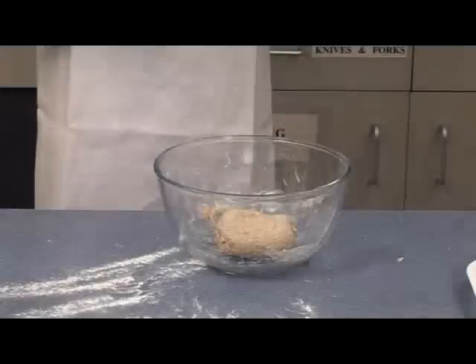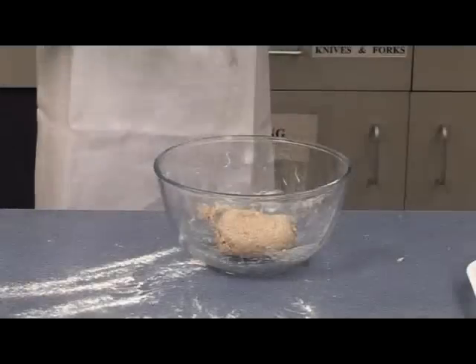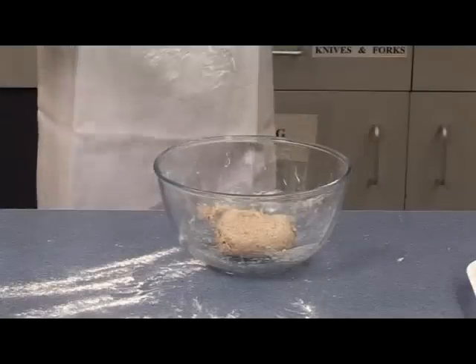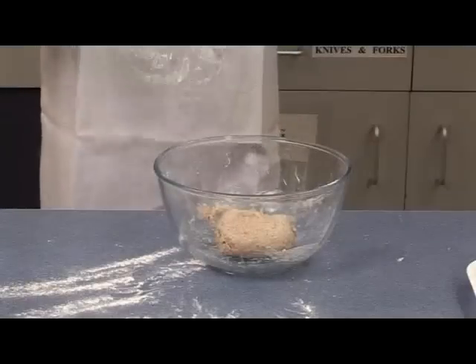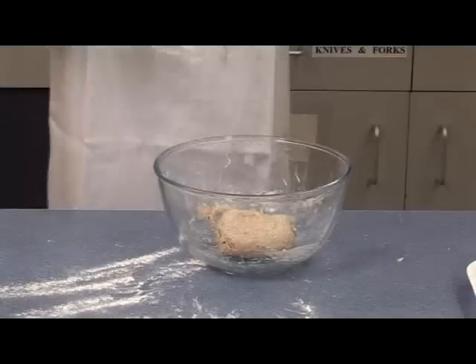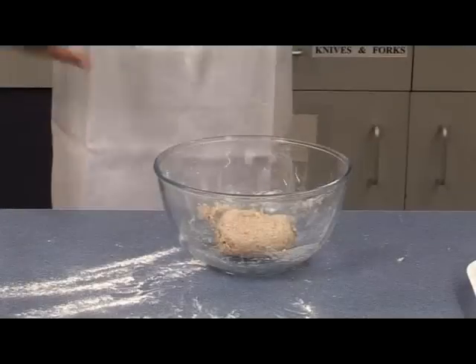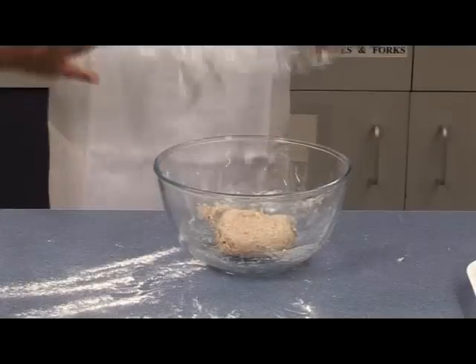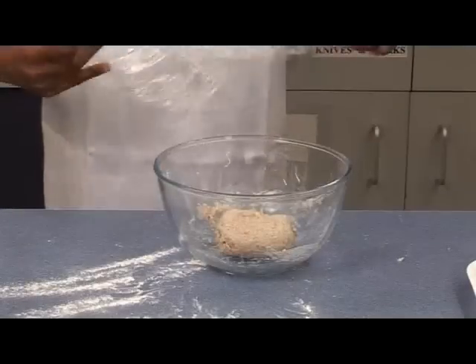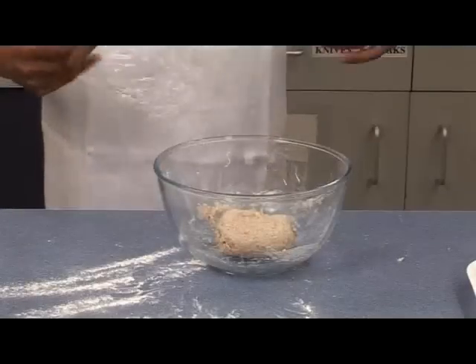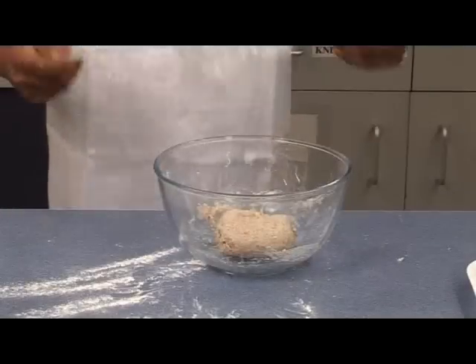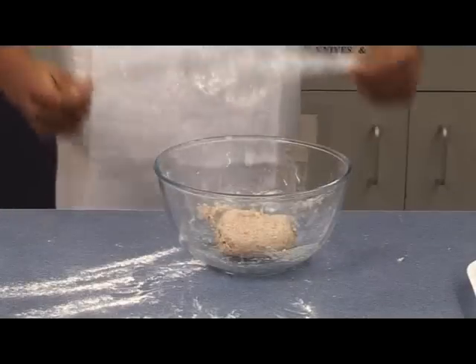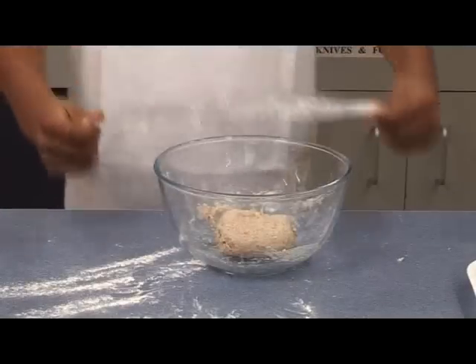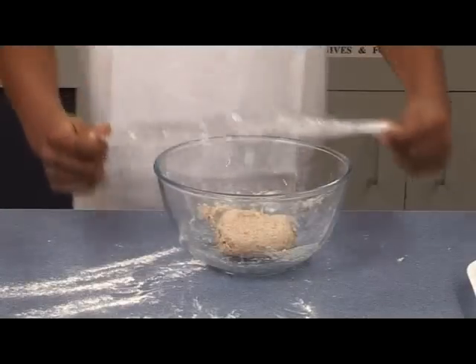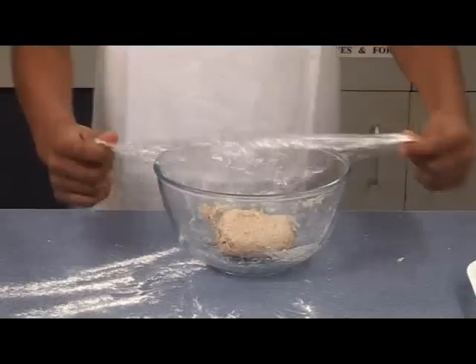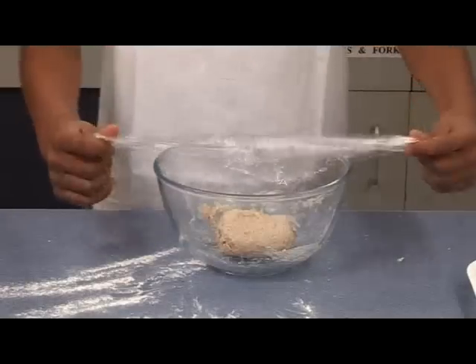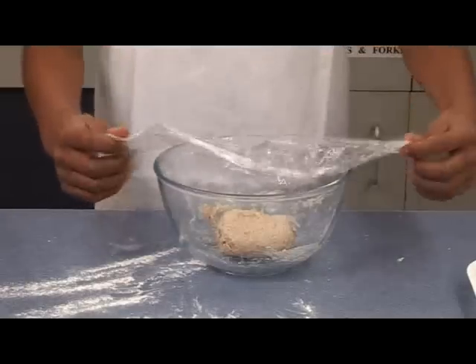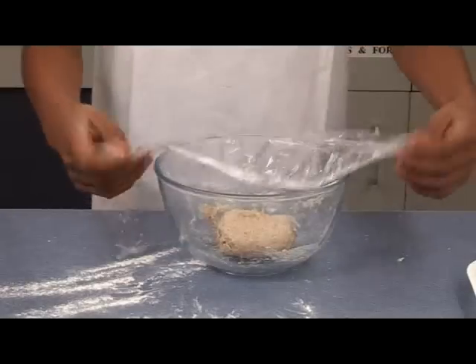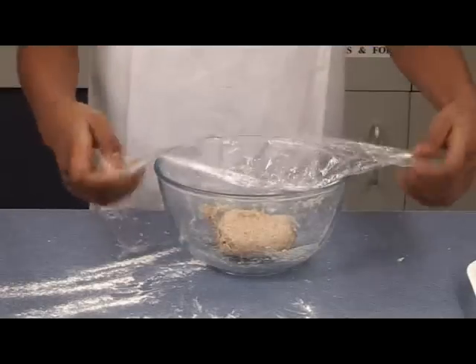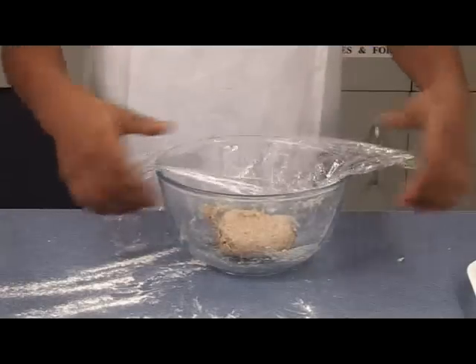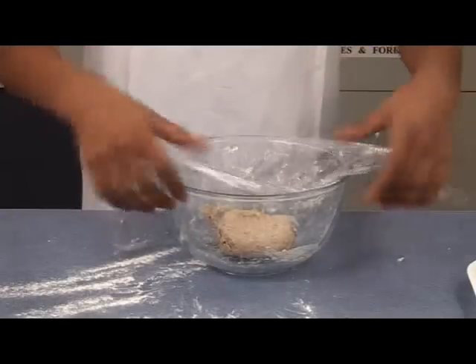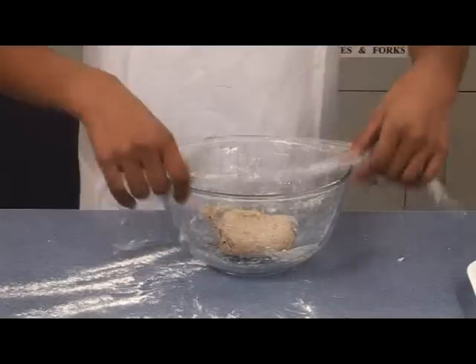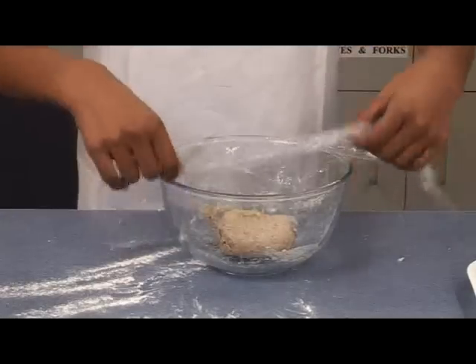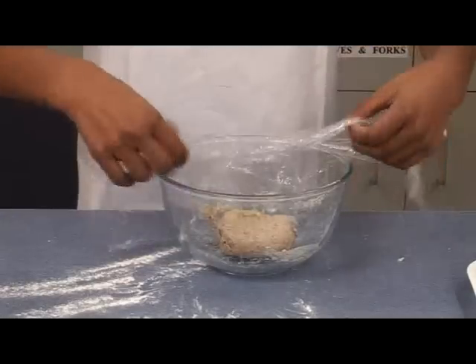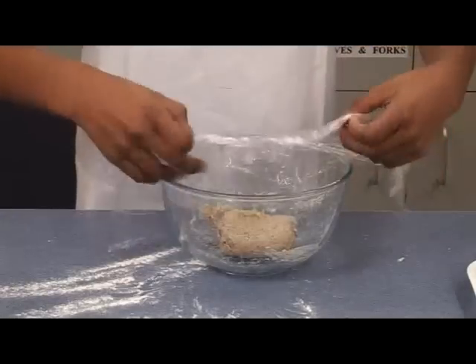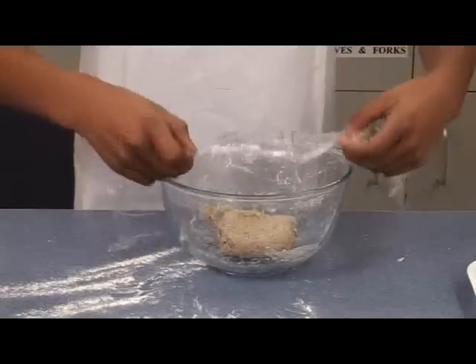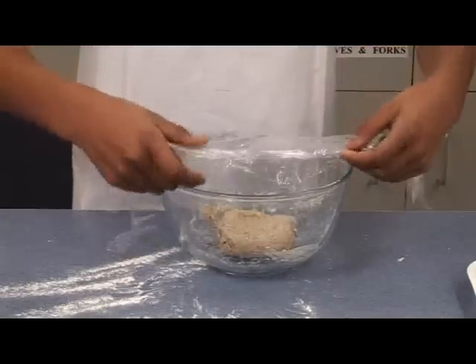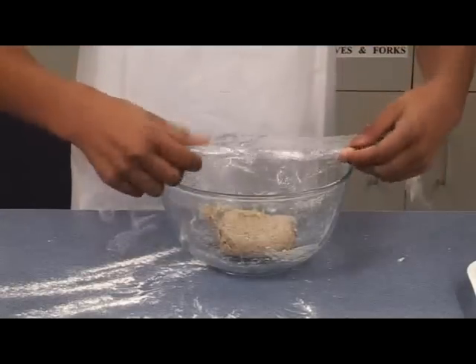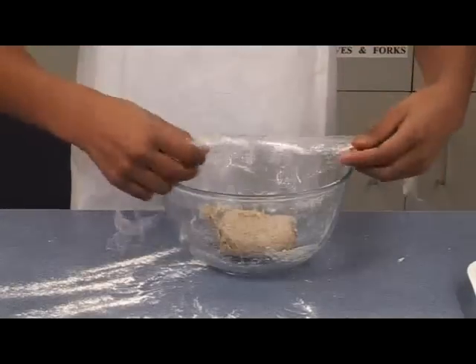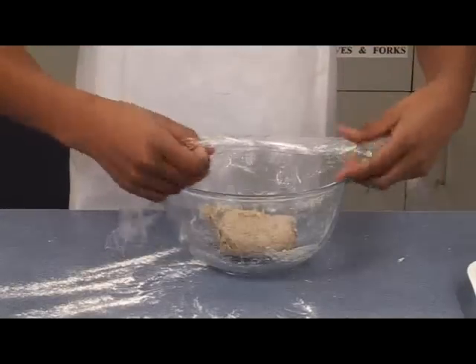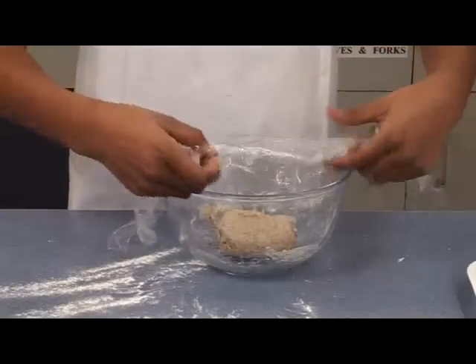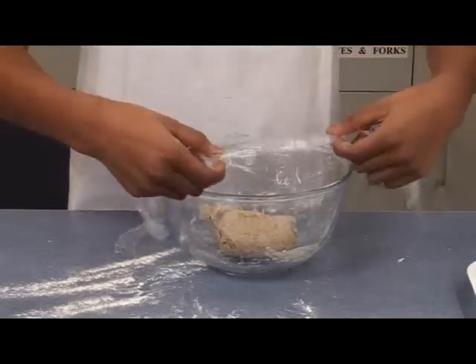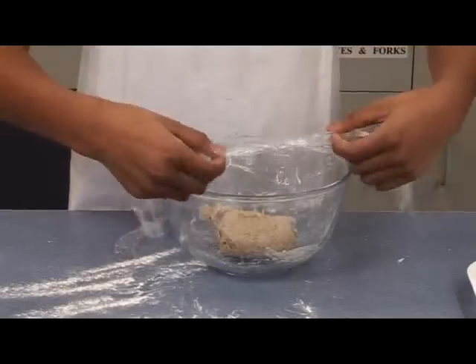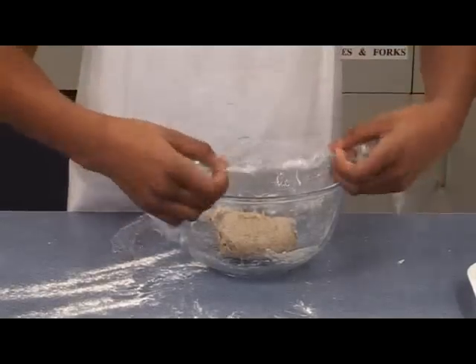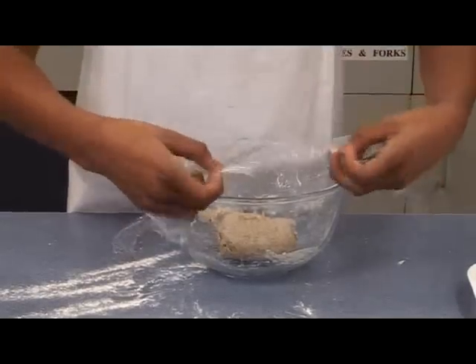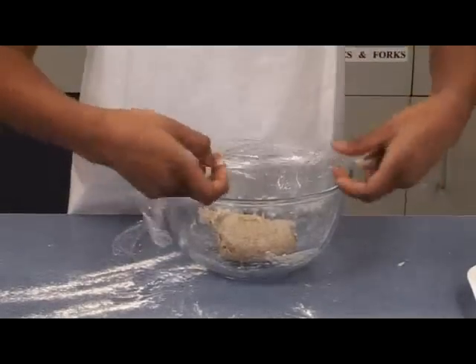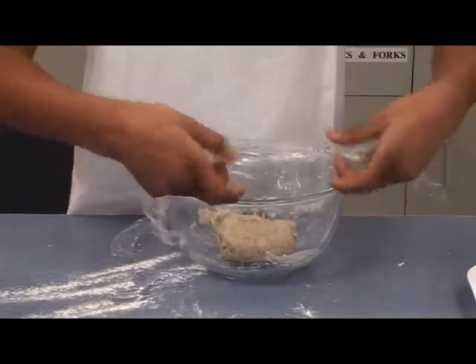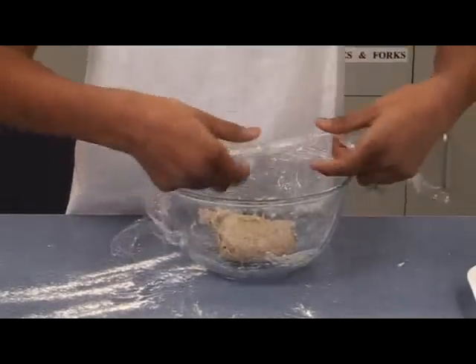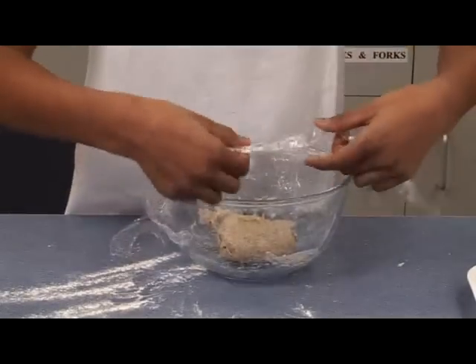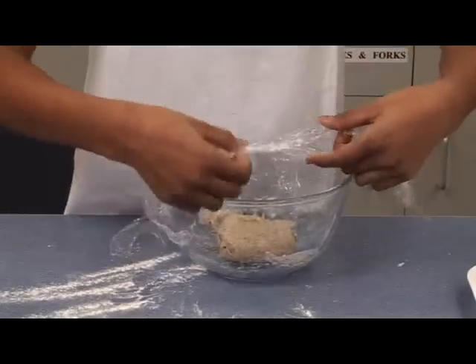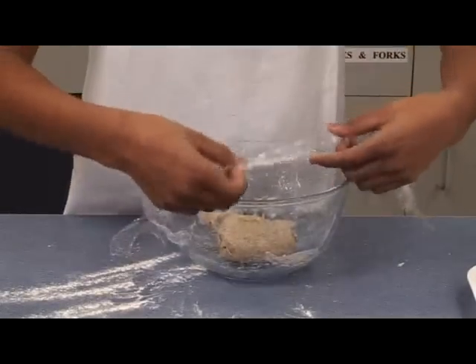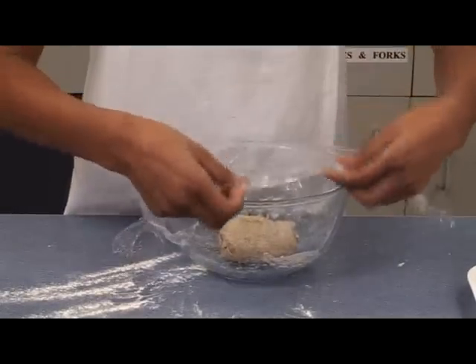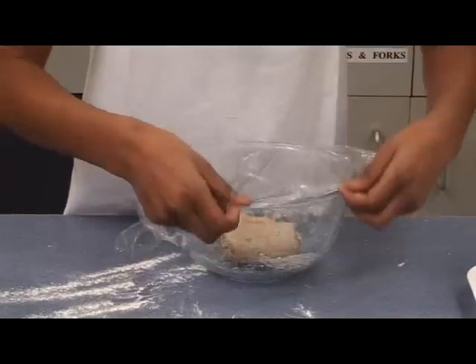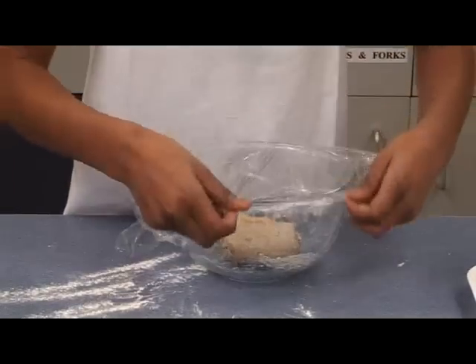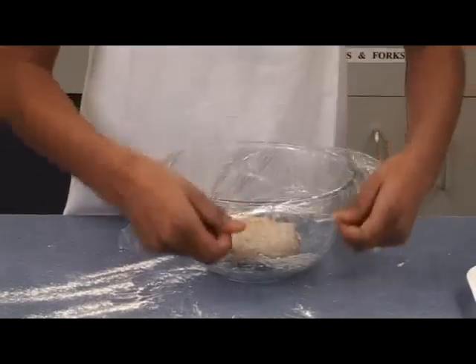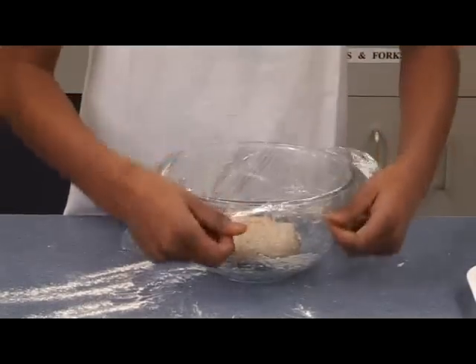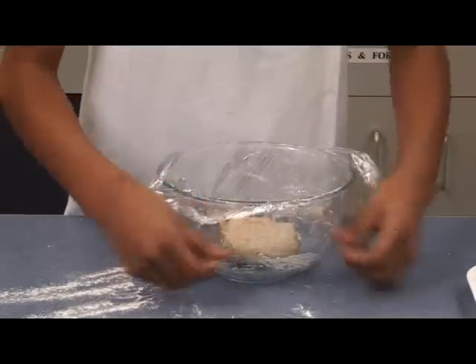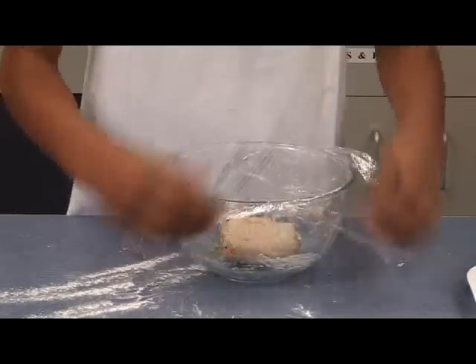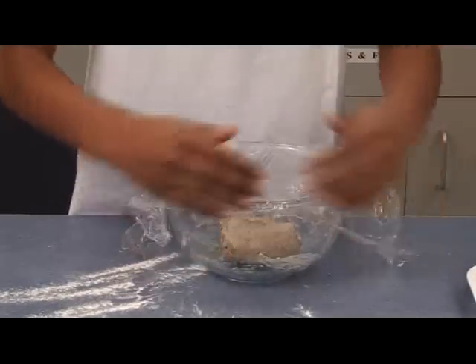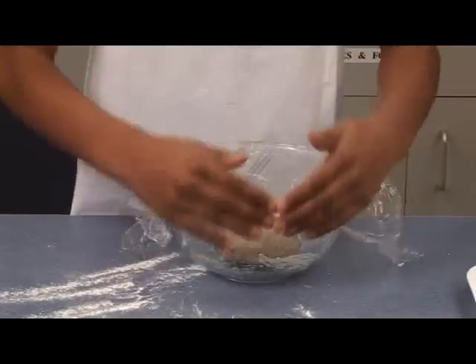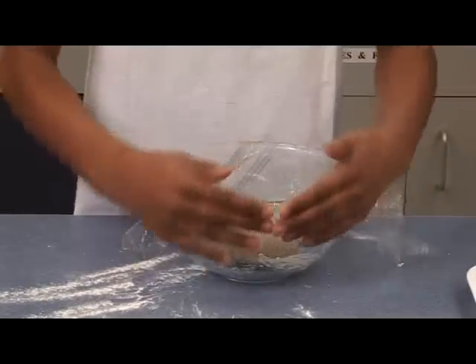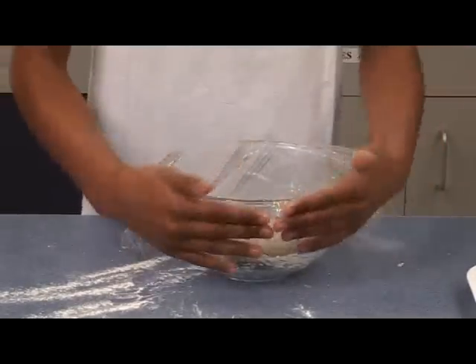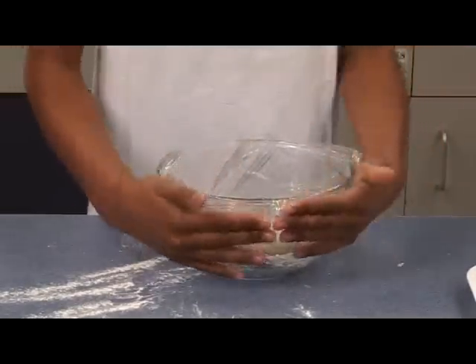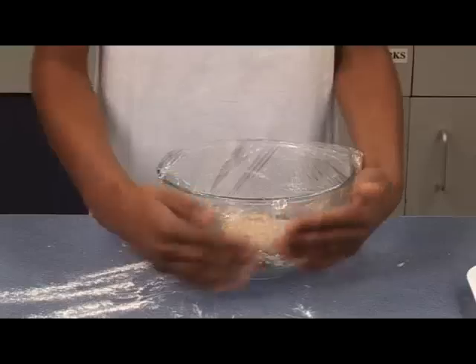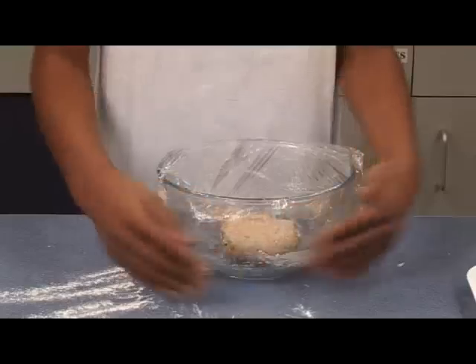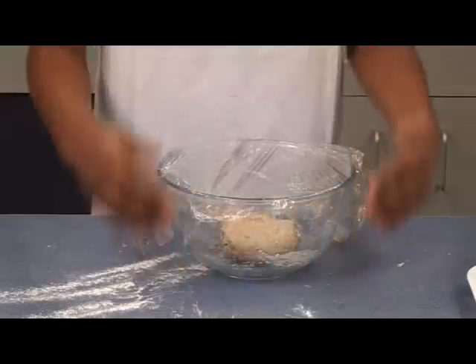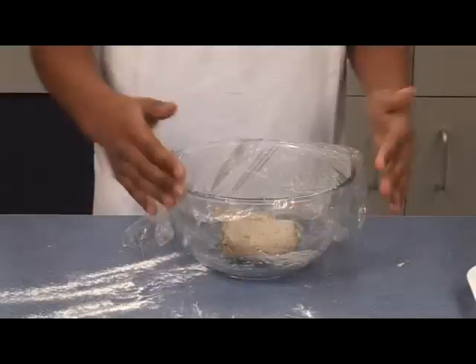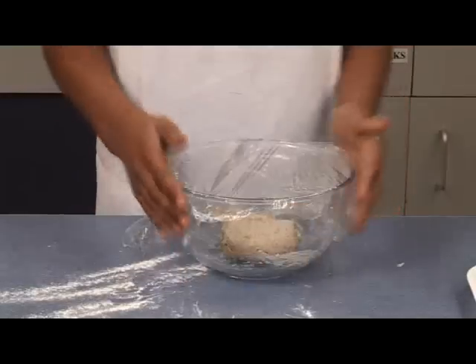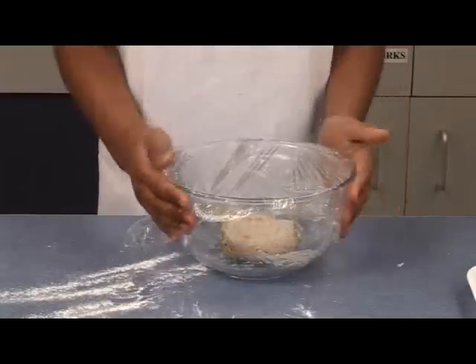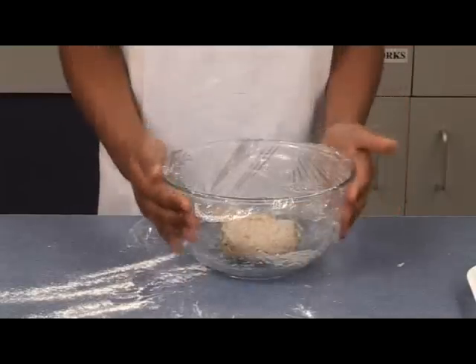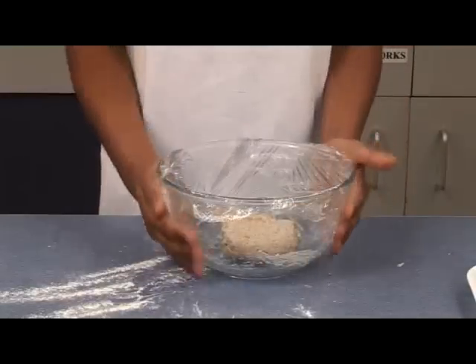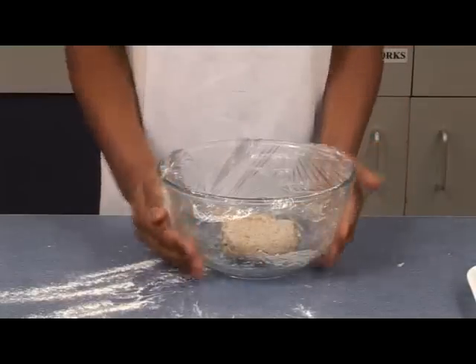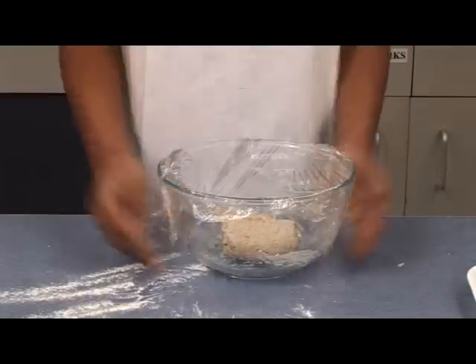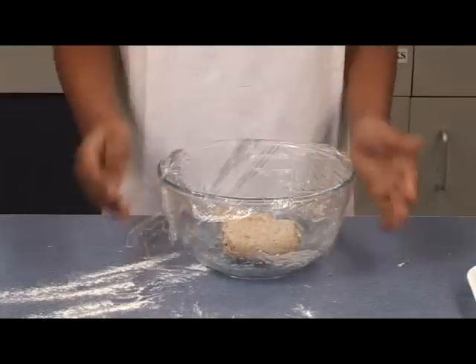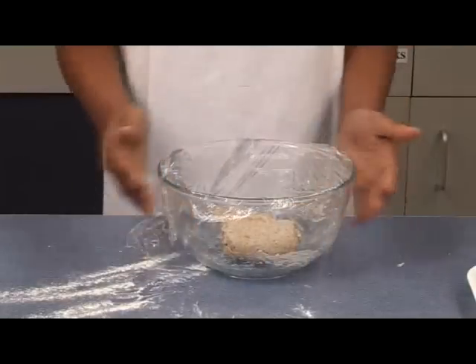Place the dough in the bowl. Cover with cling film and allow to prove in a warm place for about fifteen minutes.